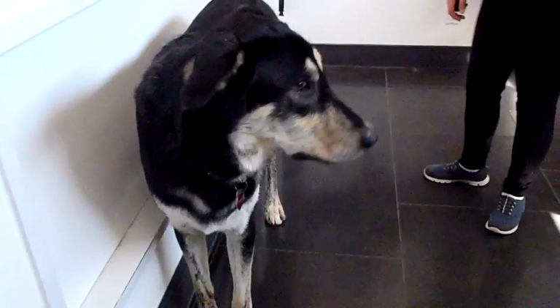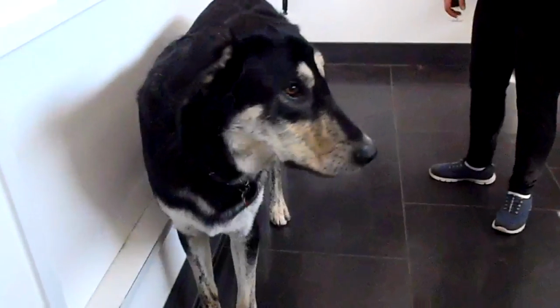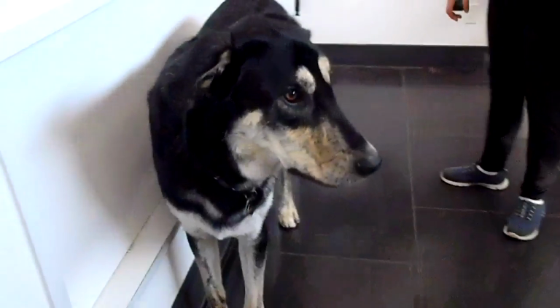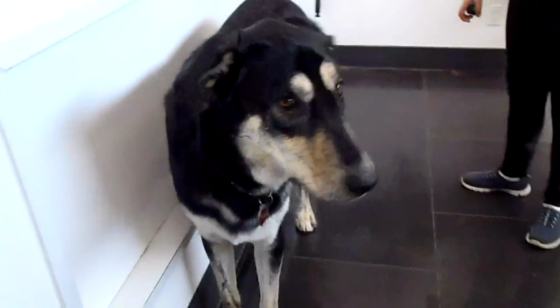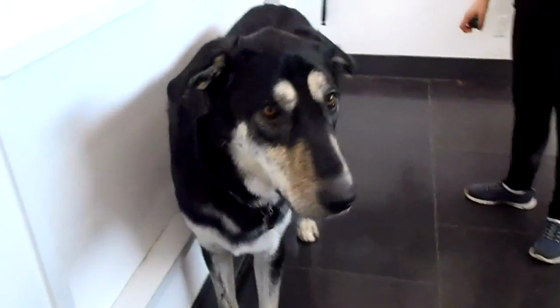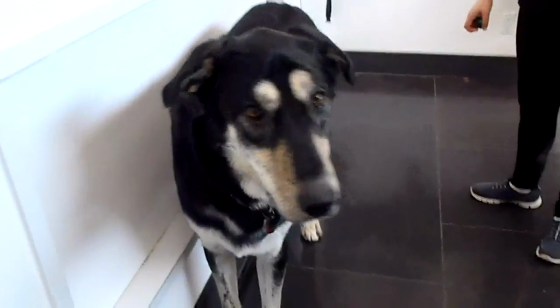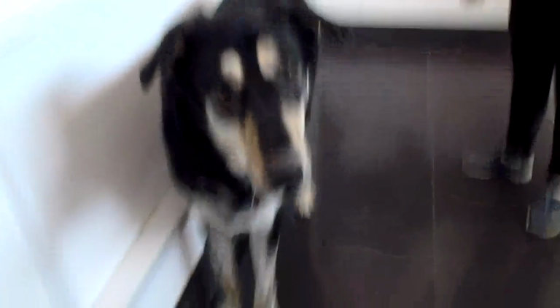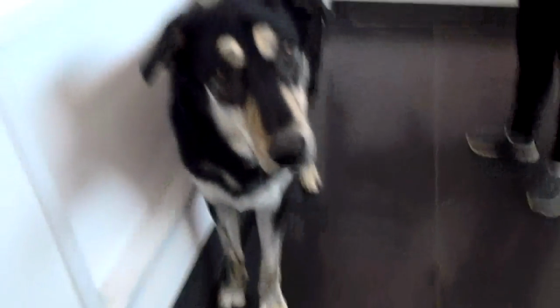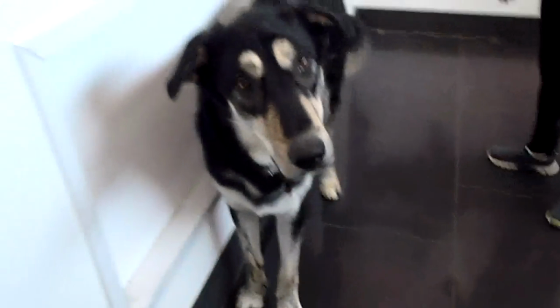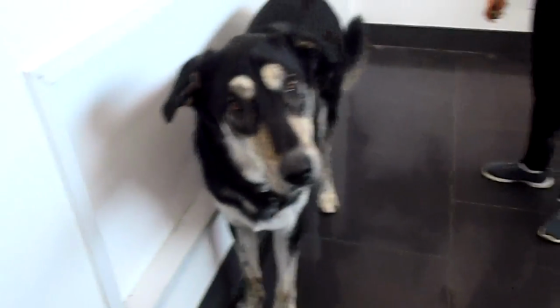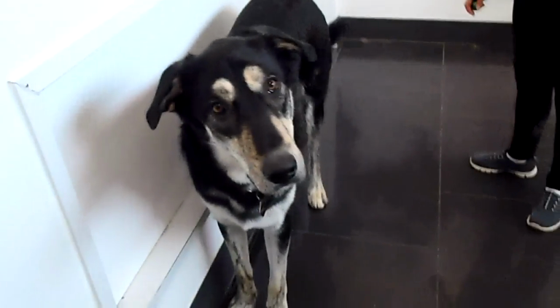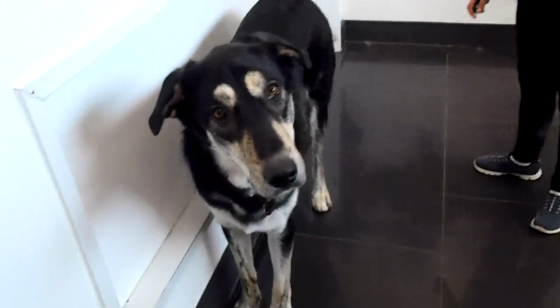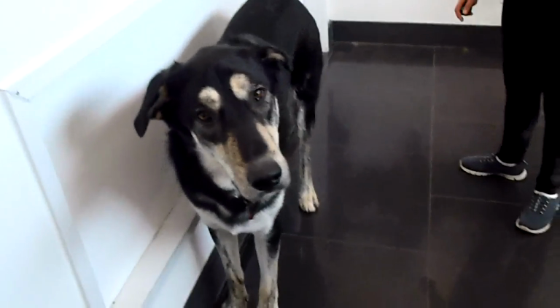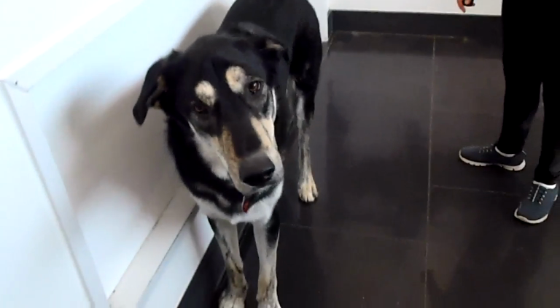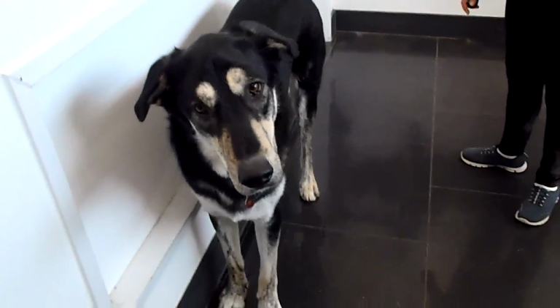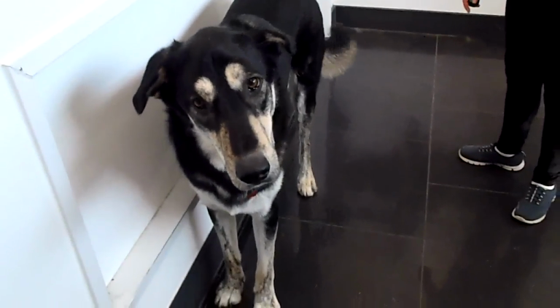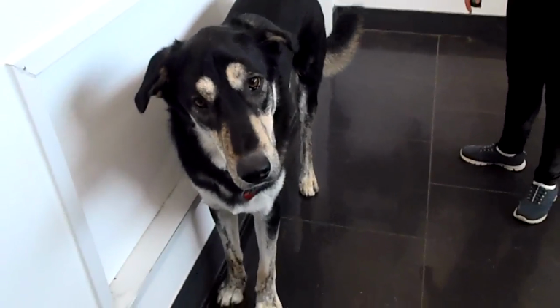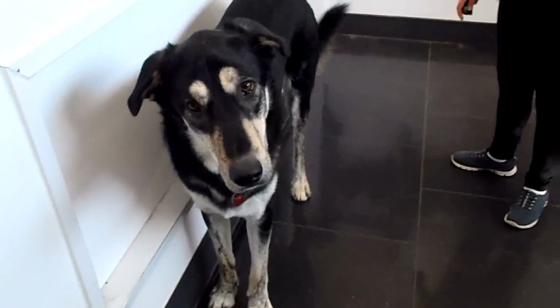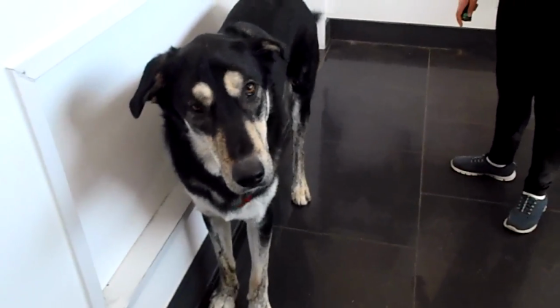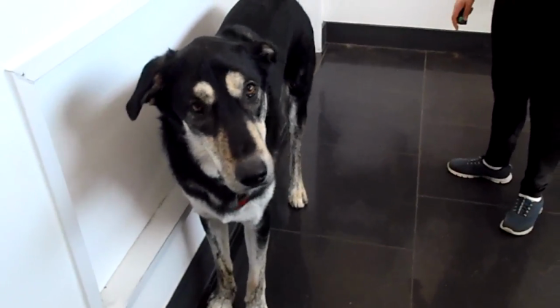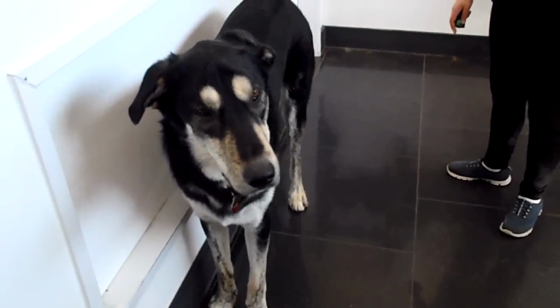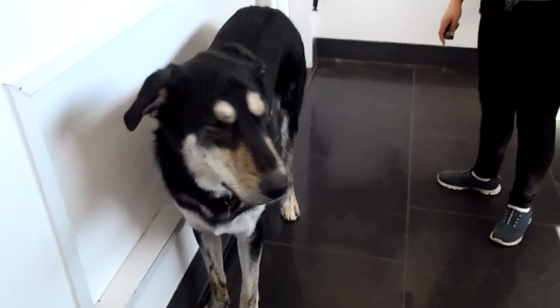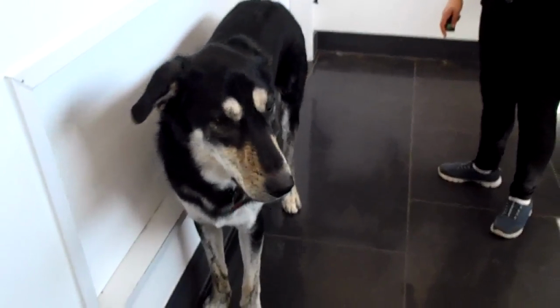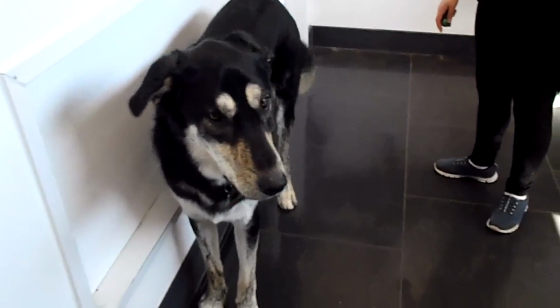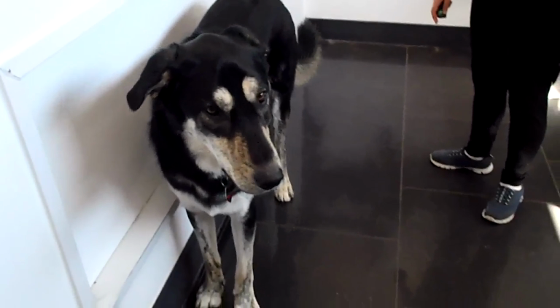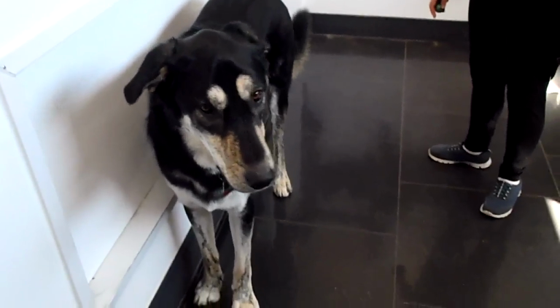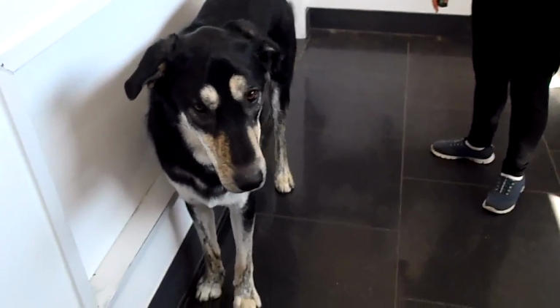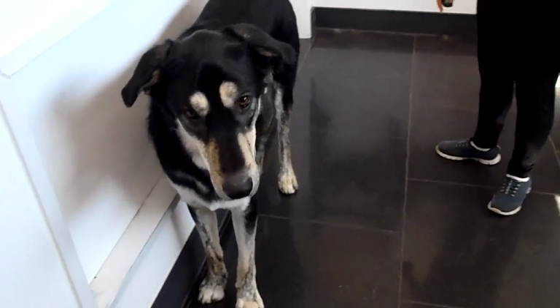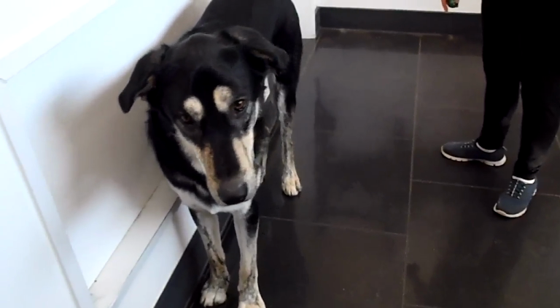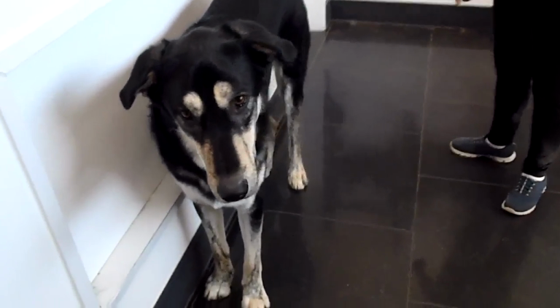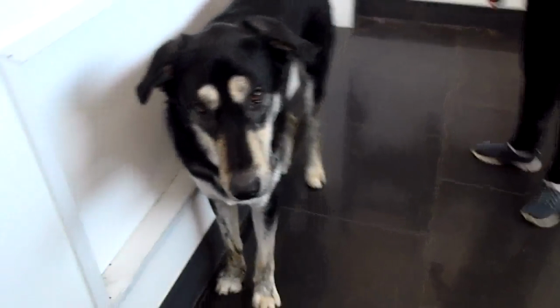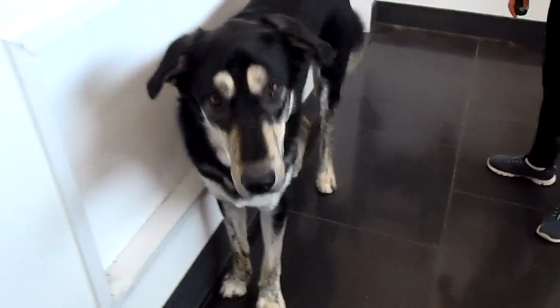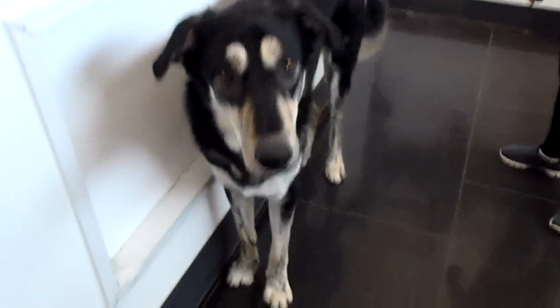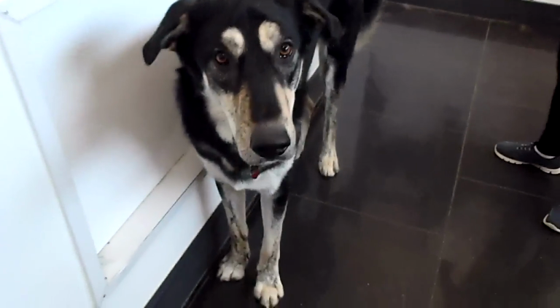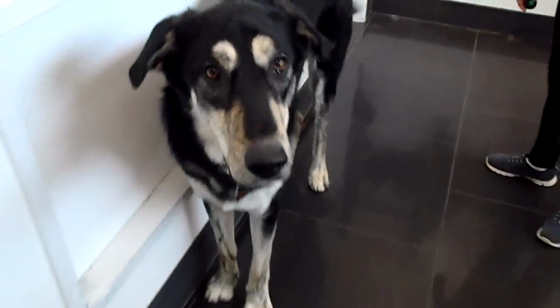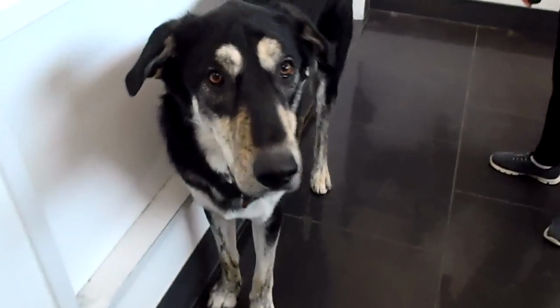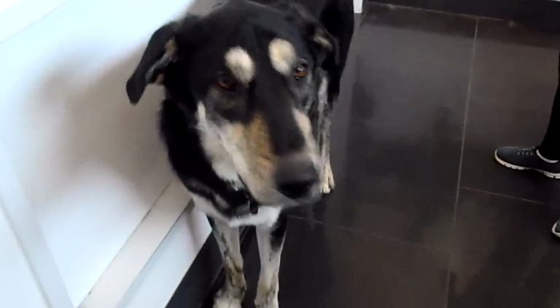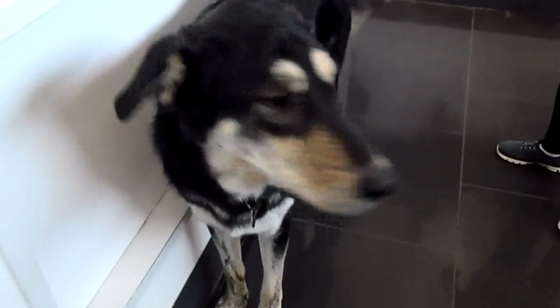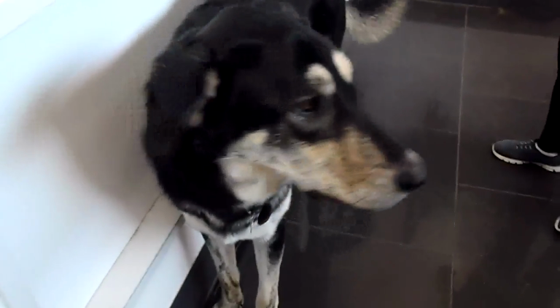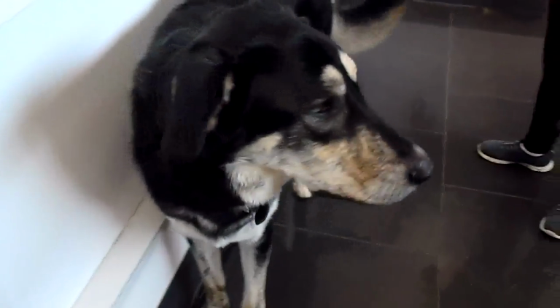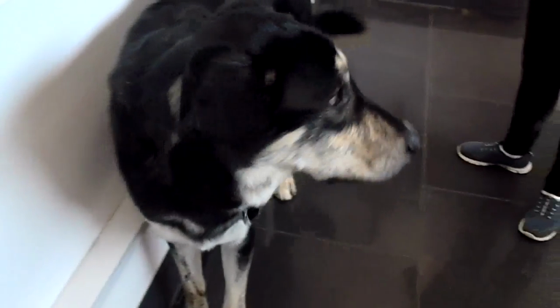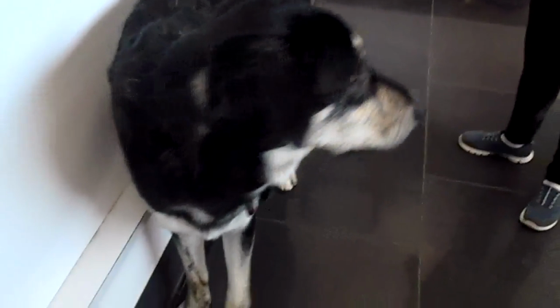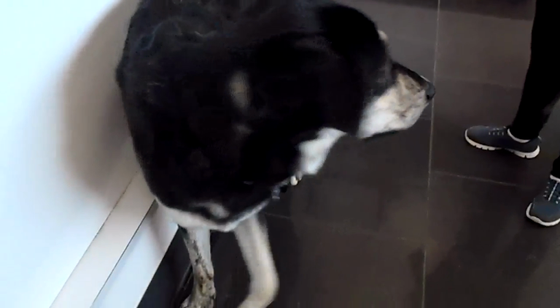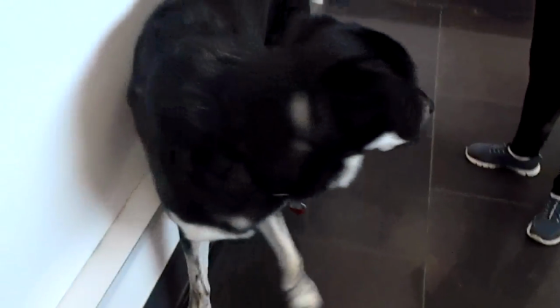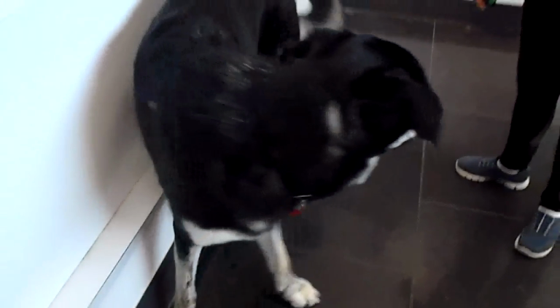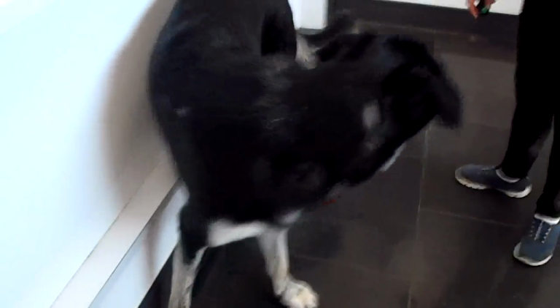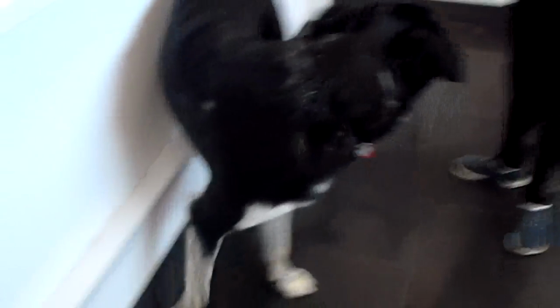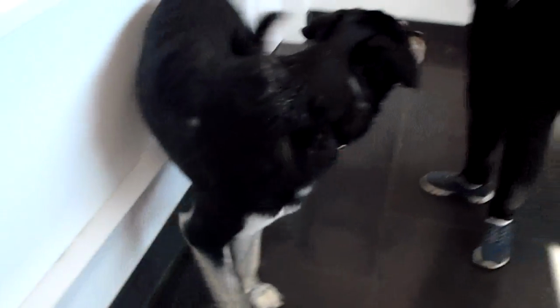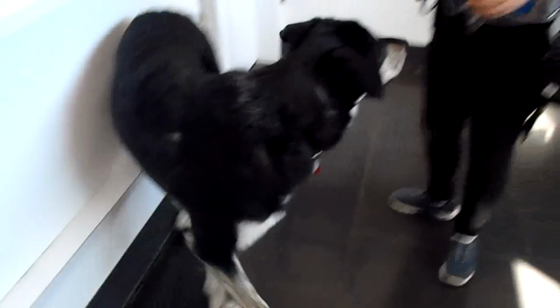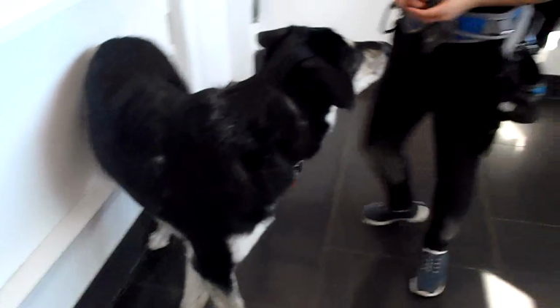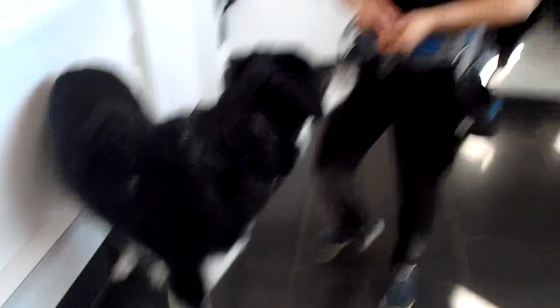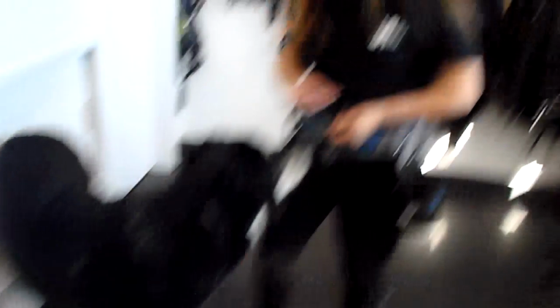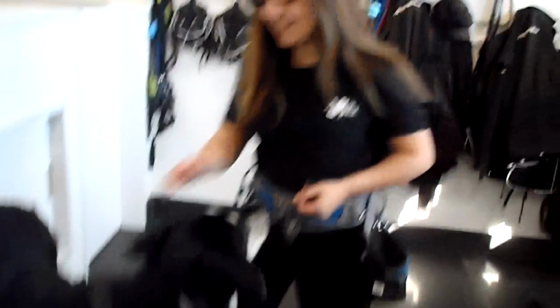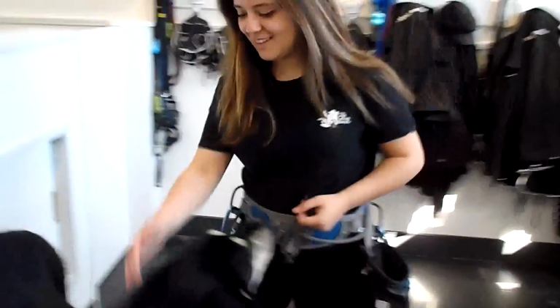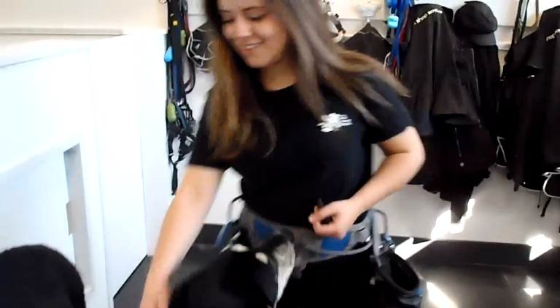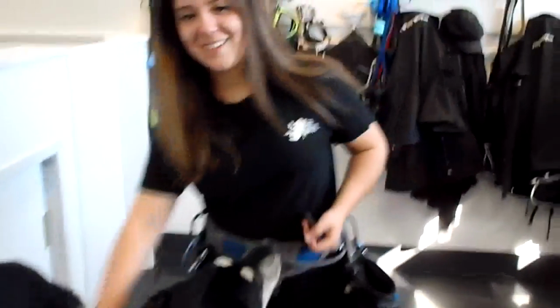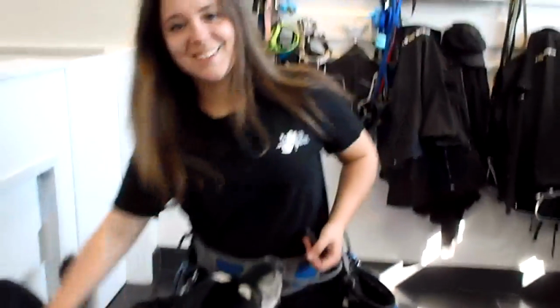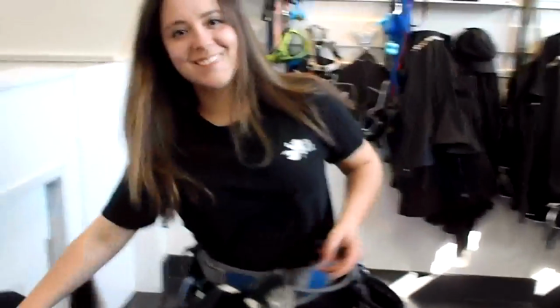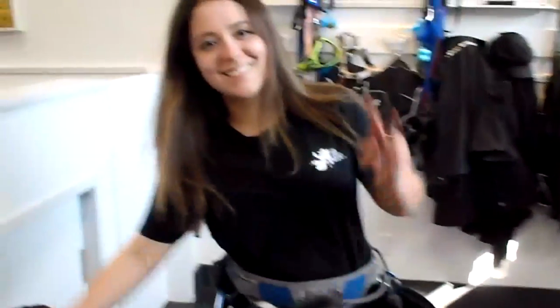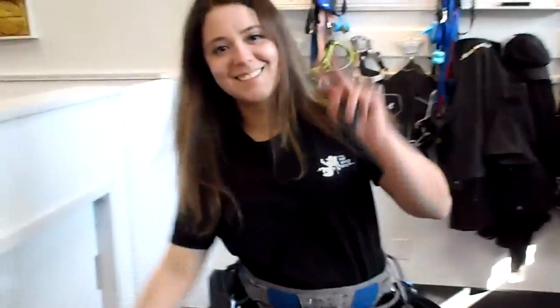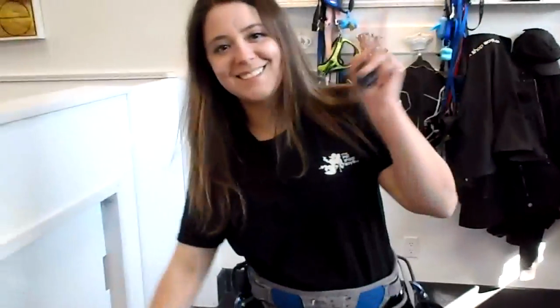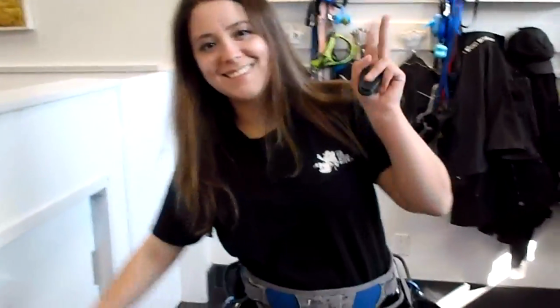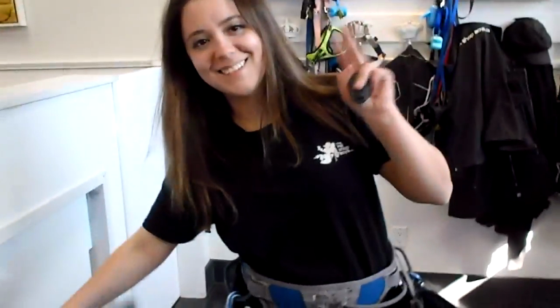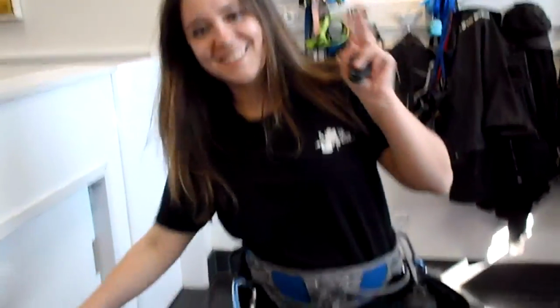We have Mr. Huxley here at the Pet Shop Boys. He's really excited to be in front of the camera today with his tutor Jessica.